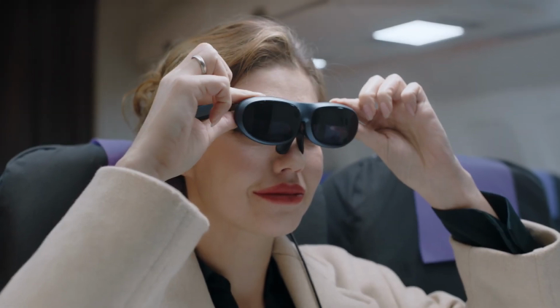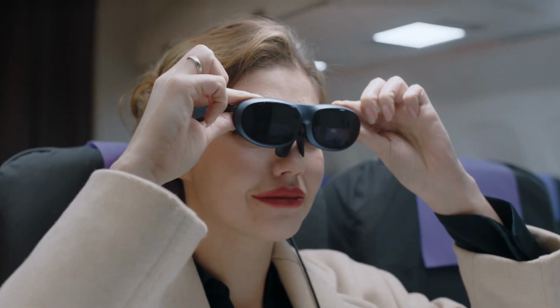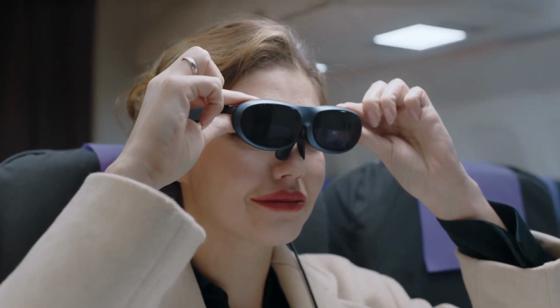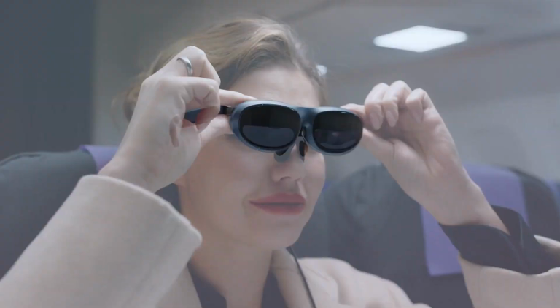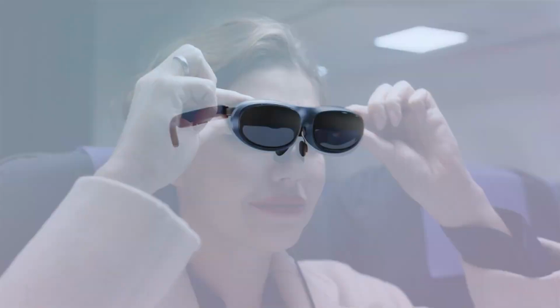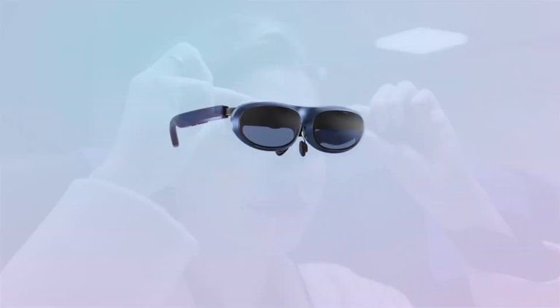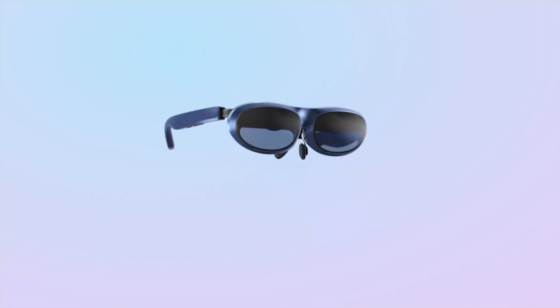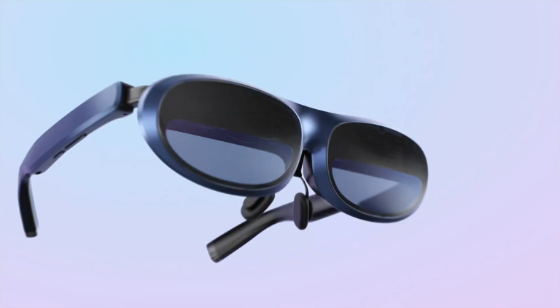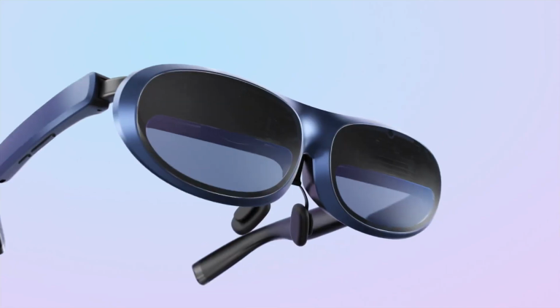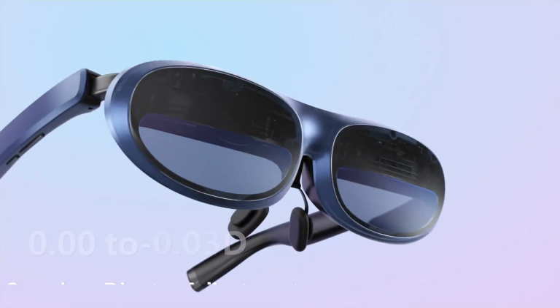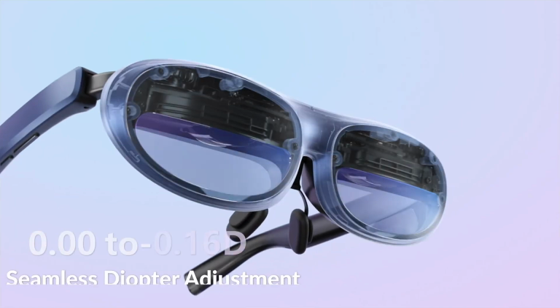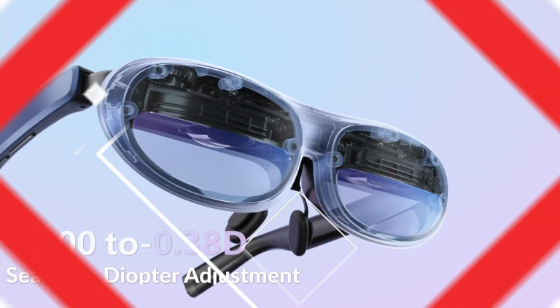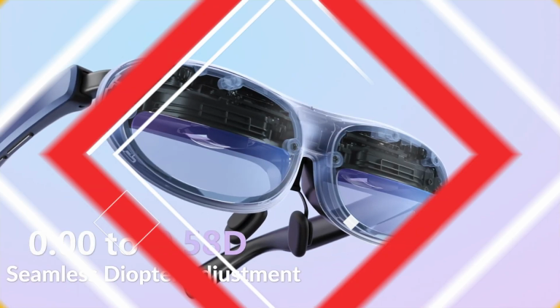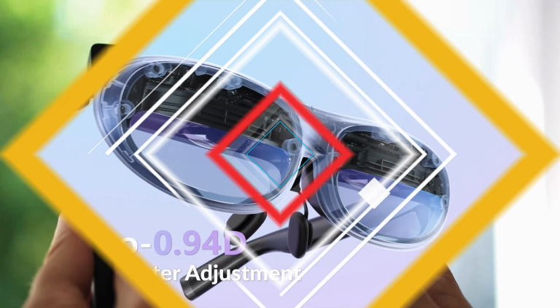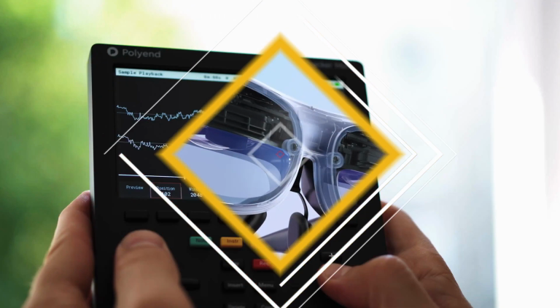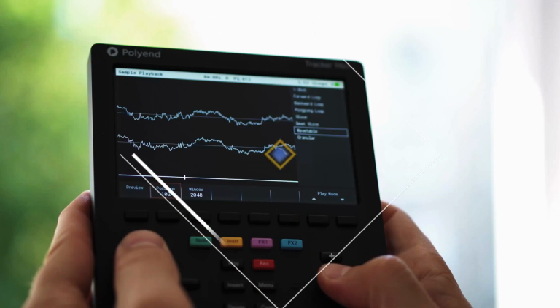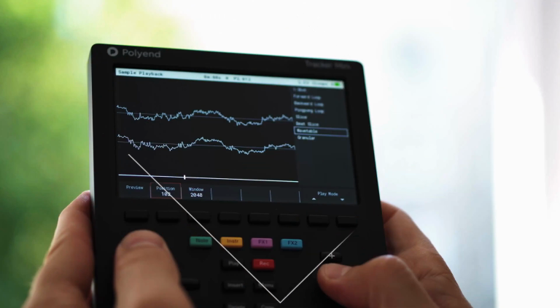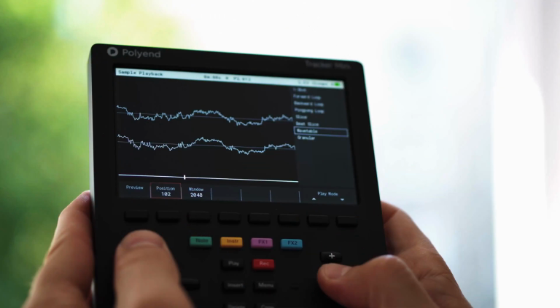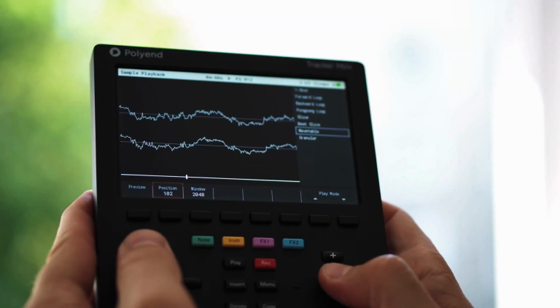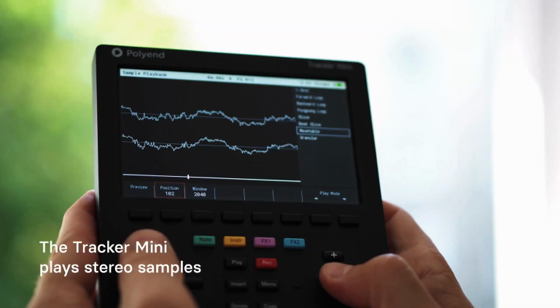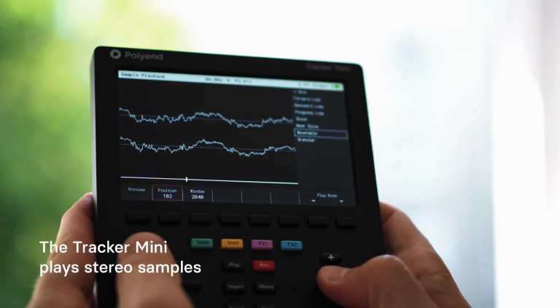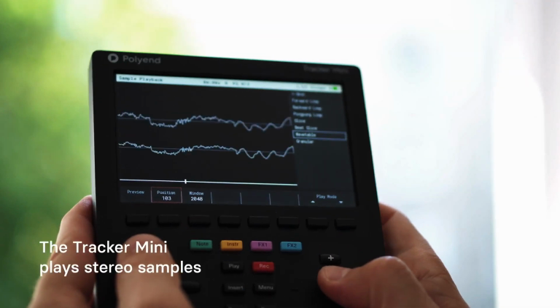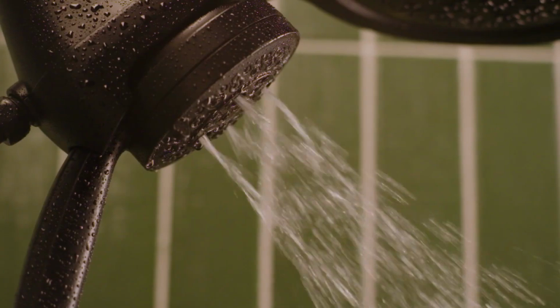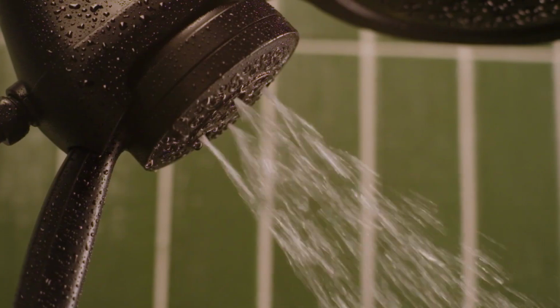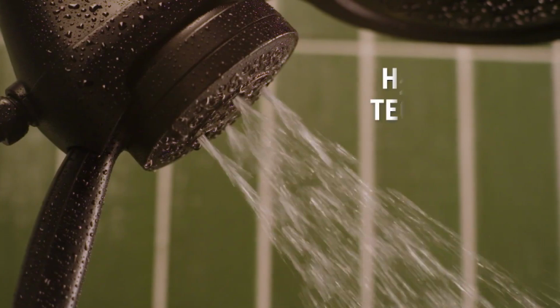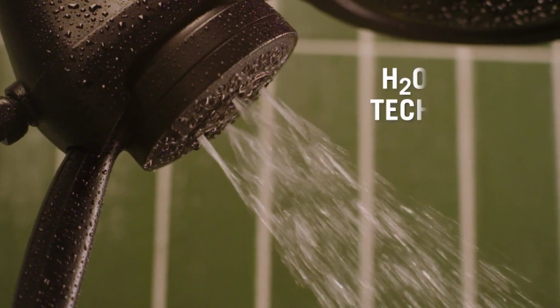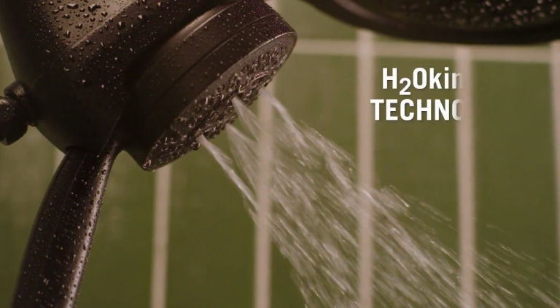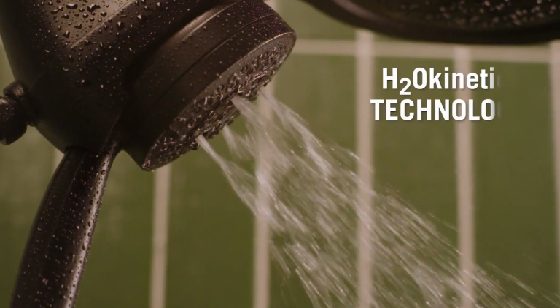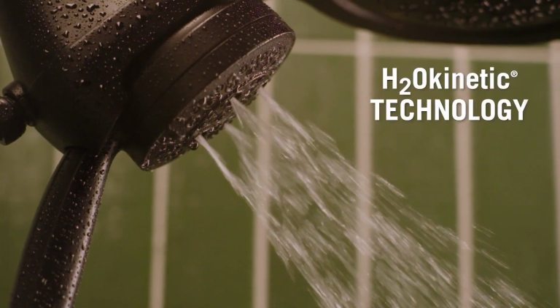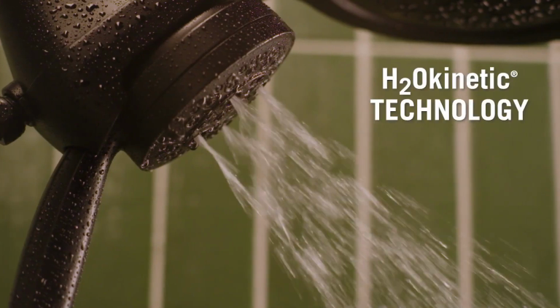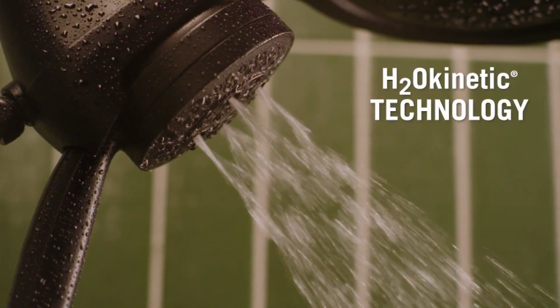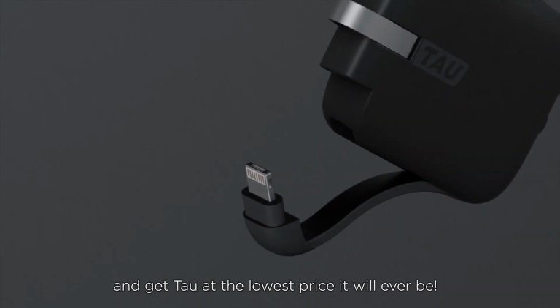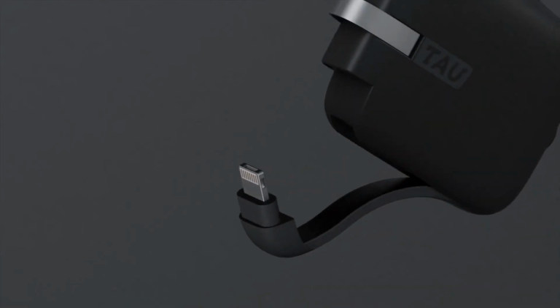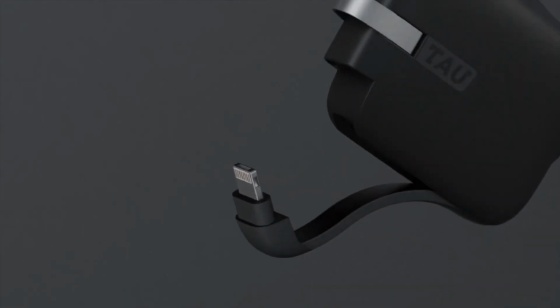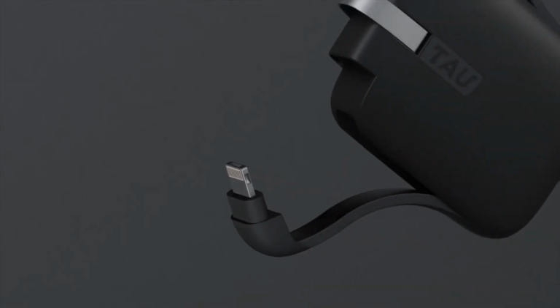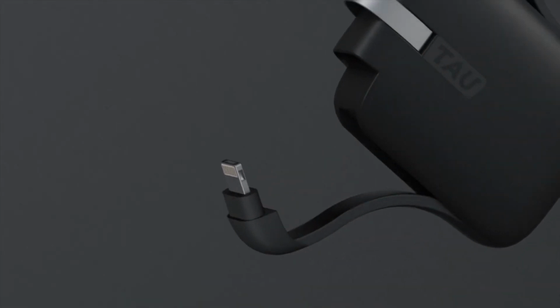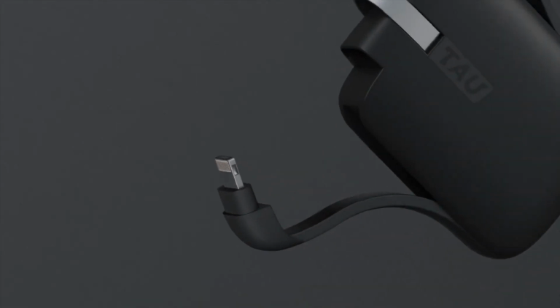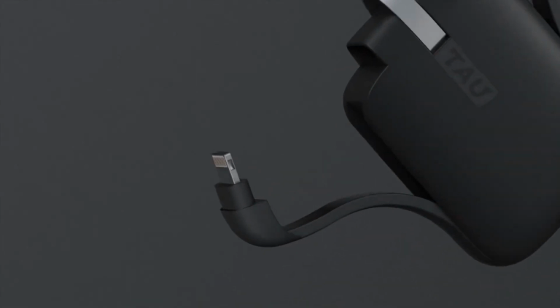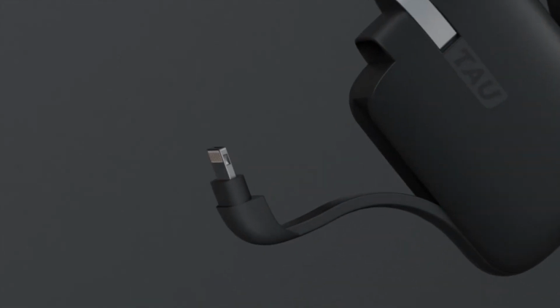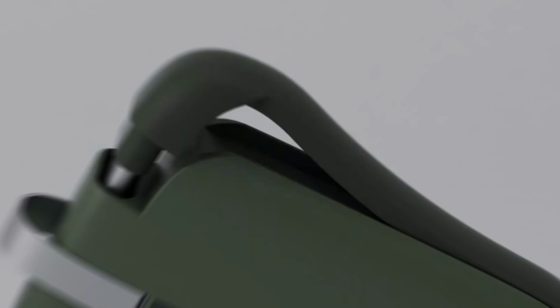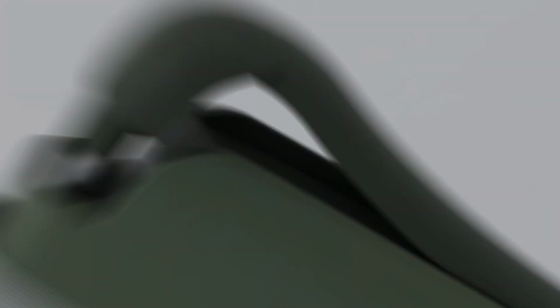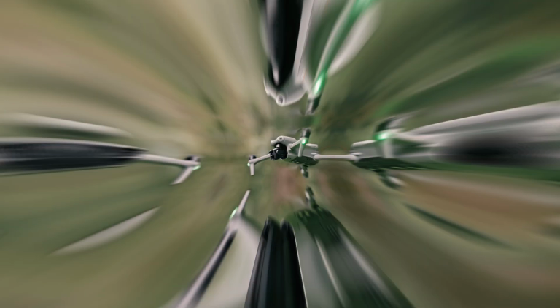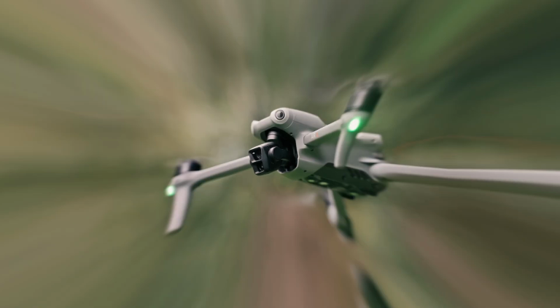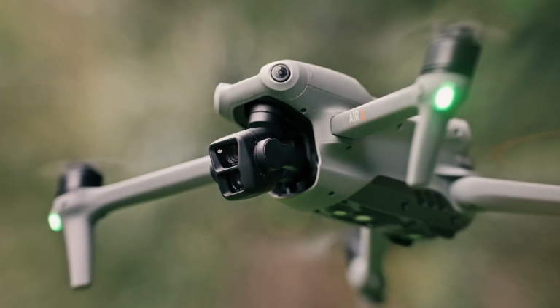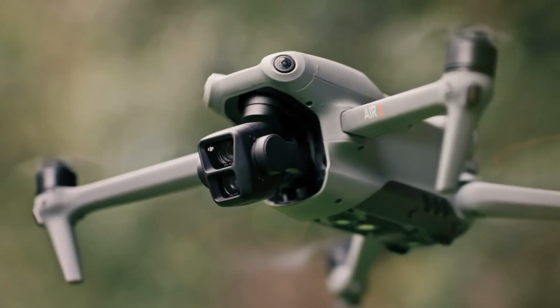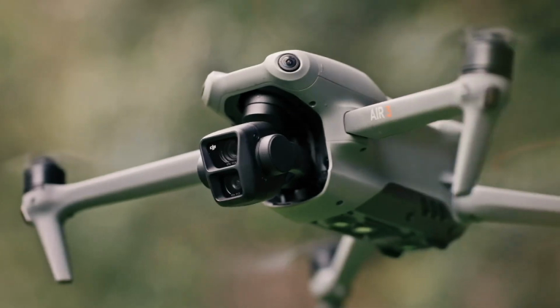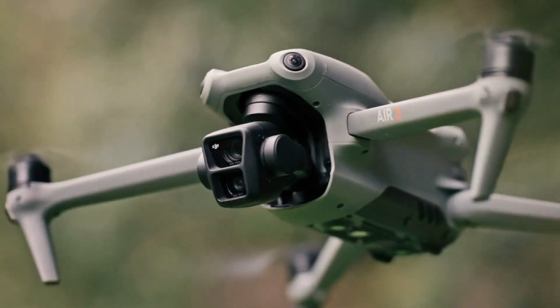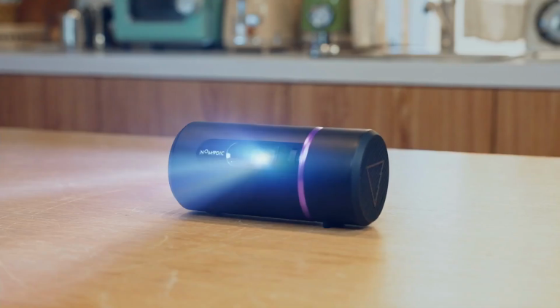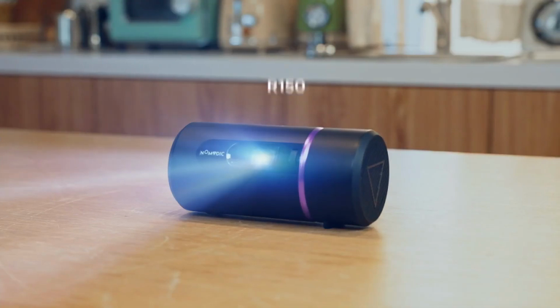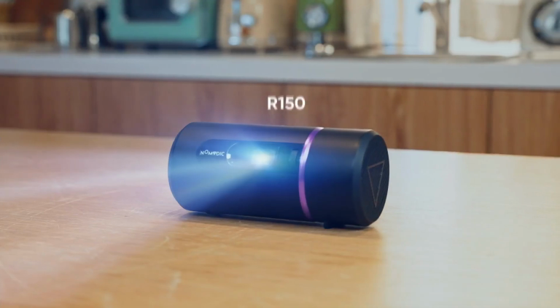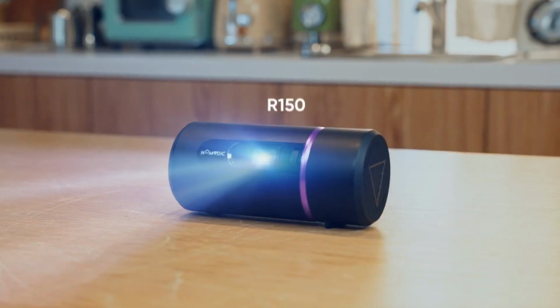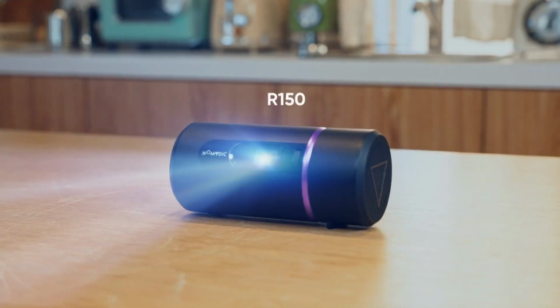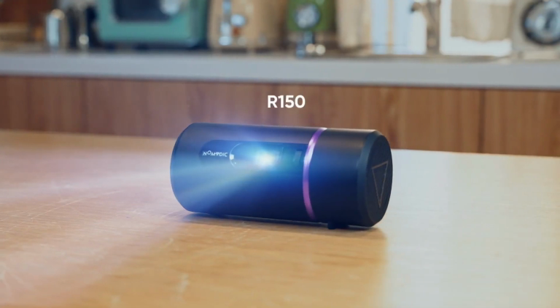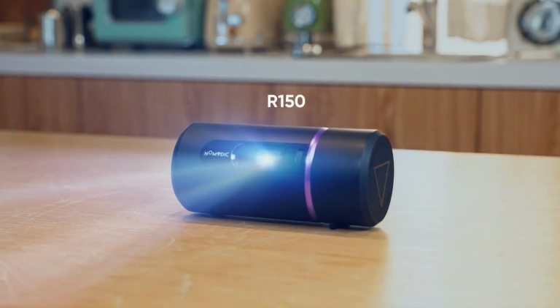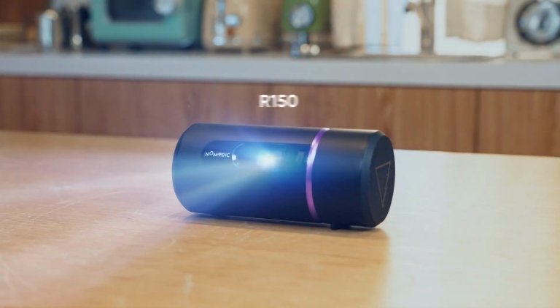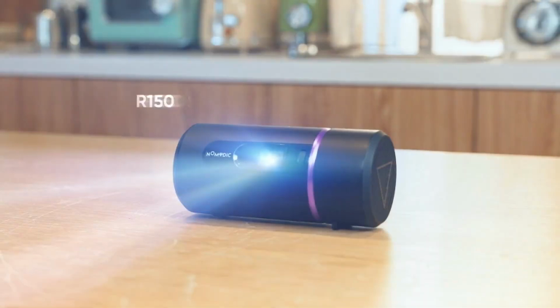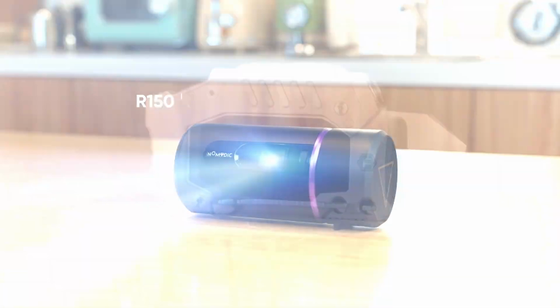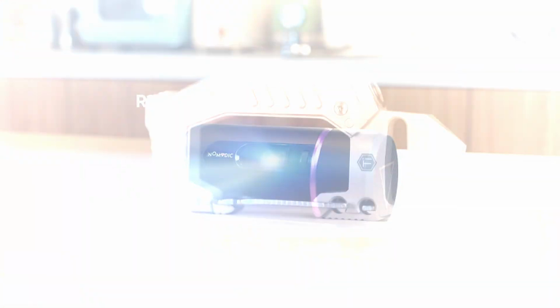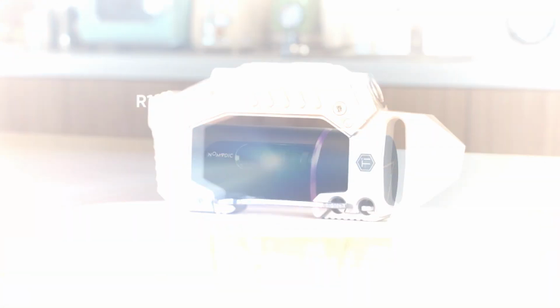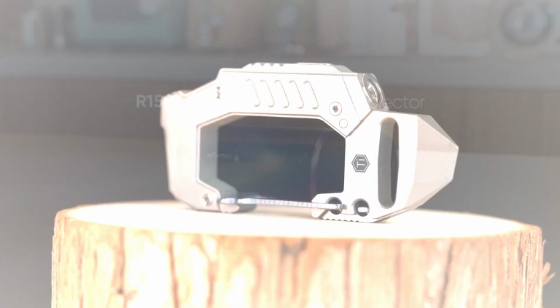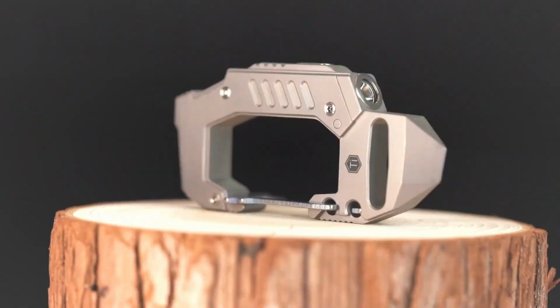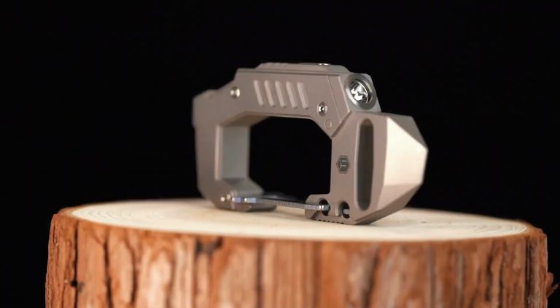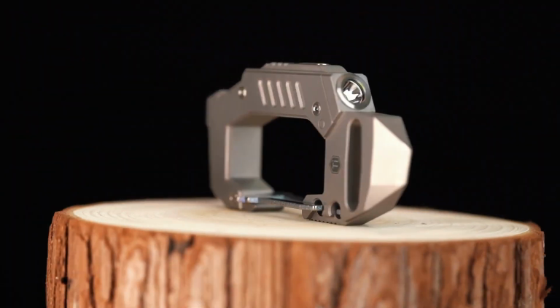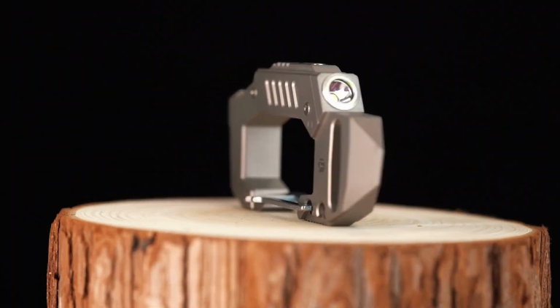Hey guys, we're back with another set of cool gadgets from Amazon. So keep watching and let's get it on.